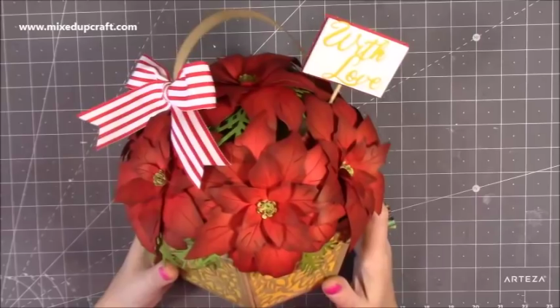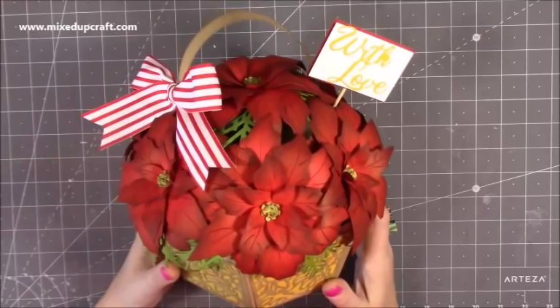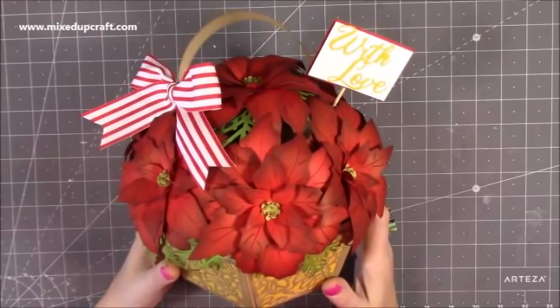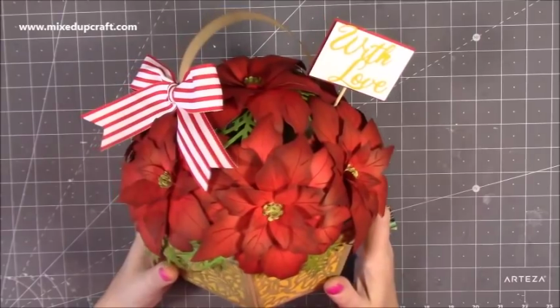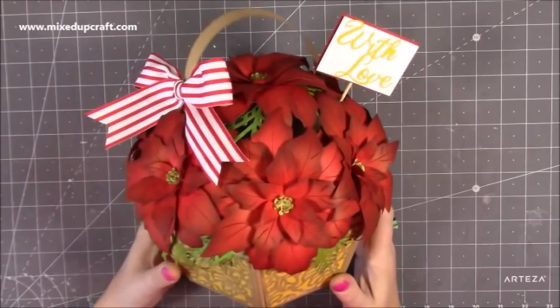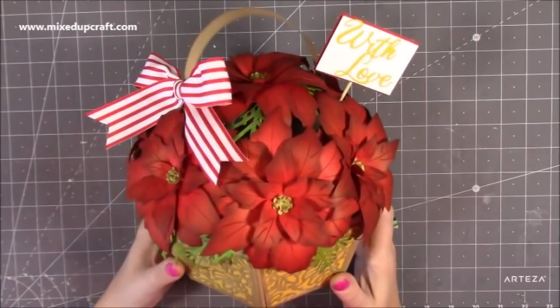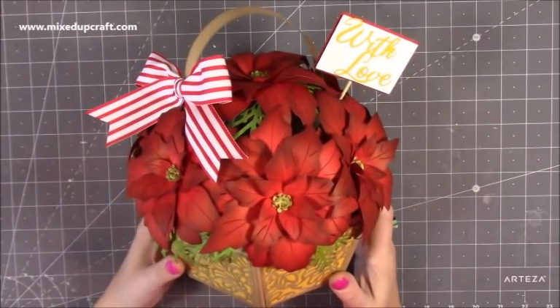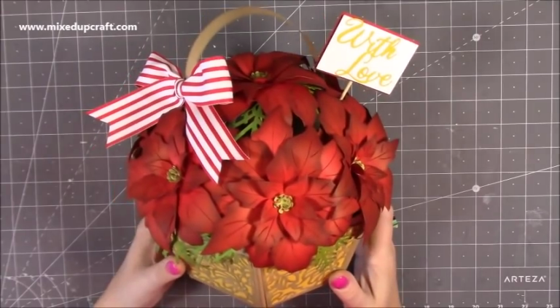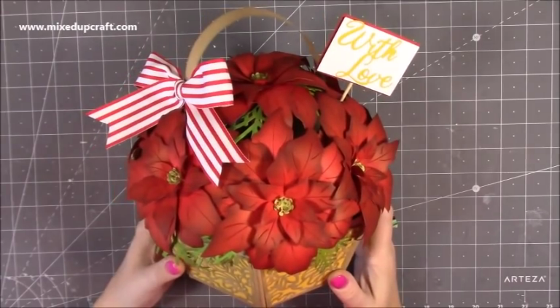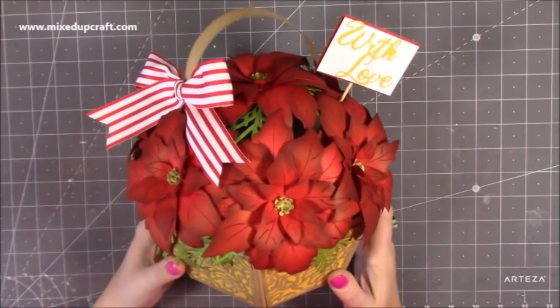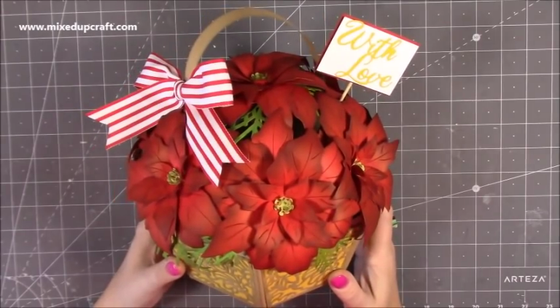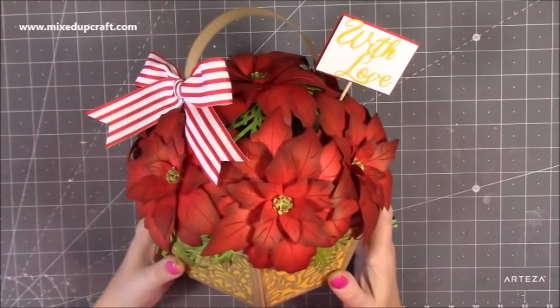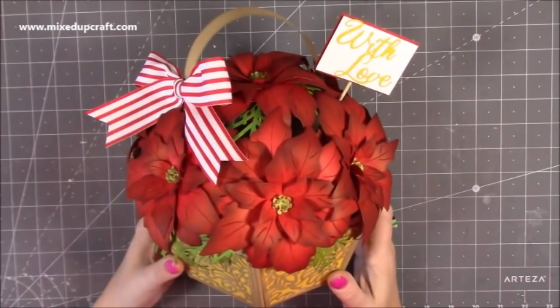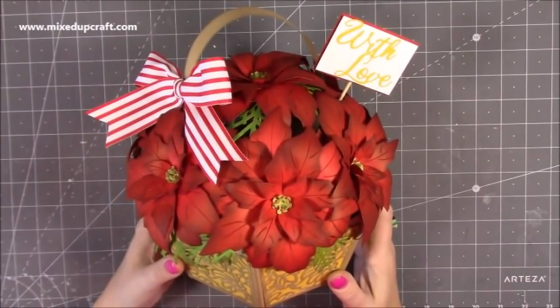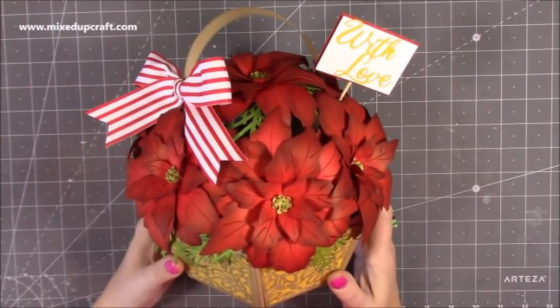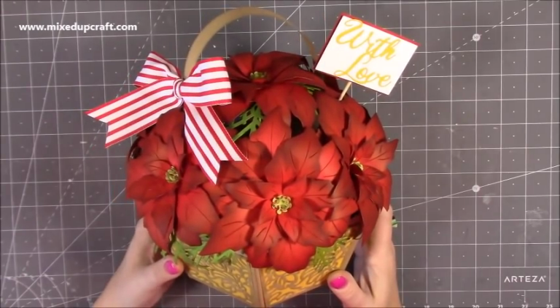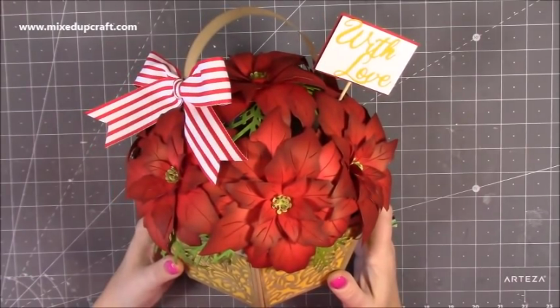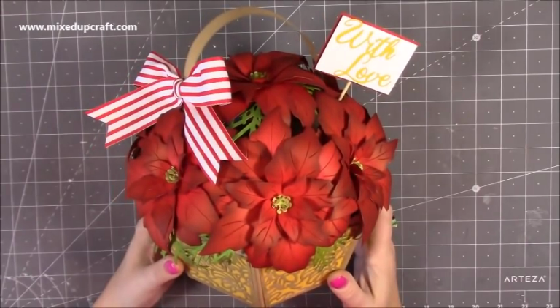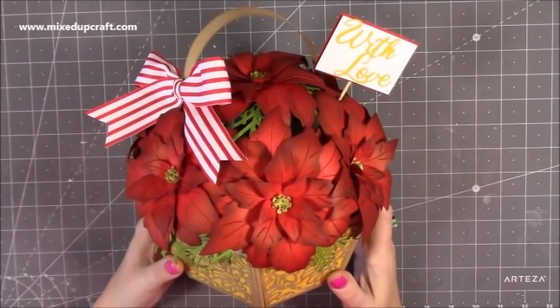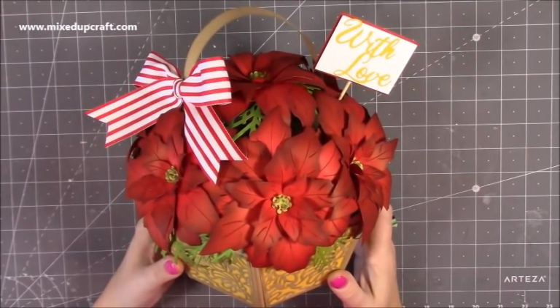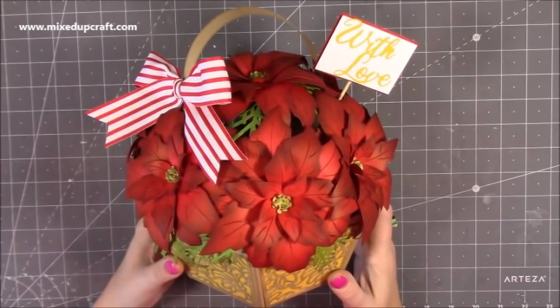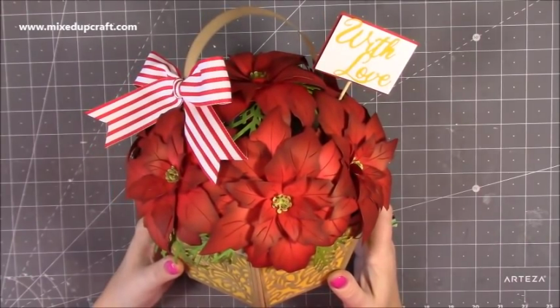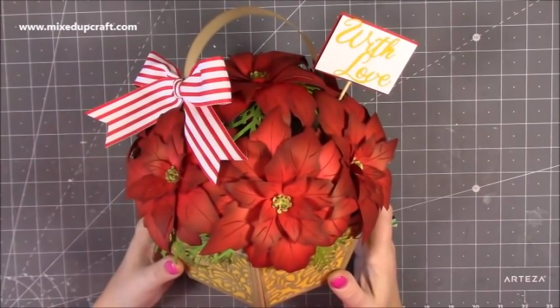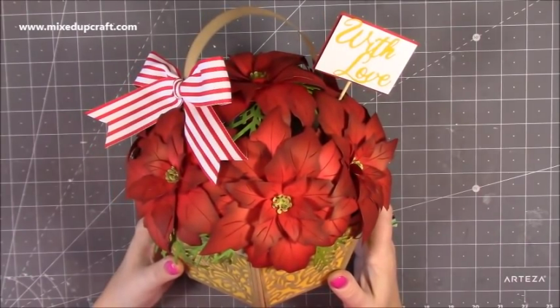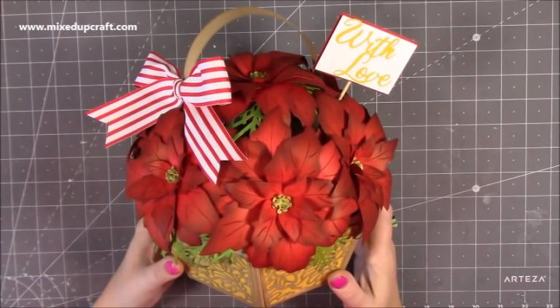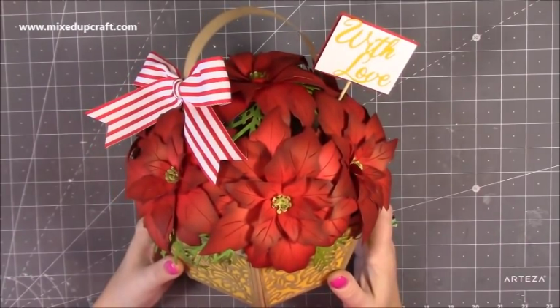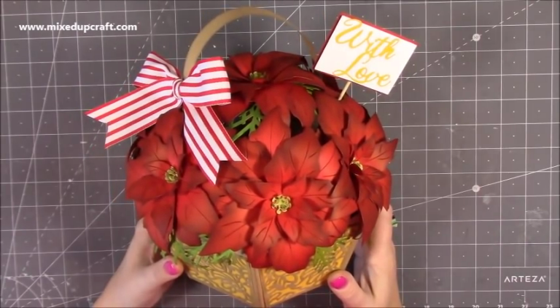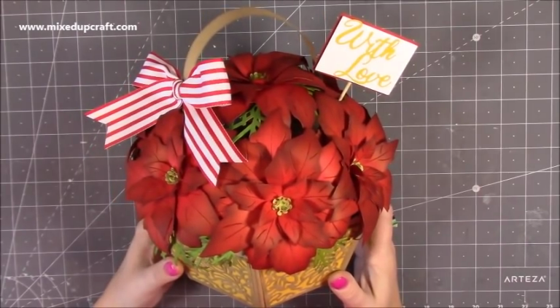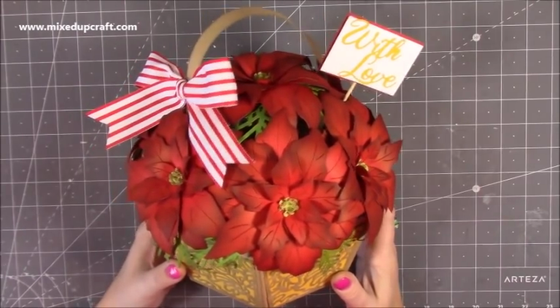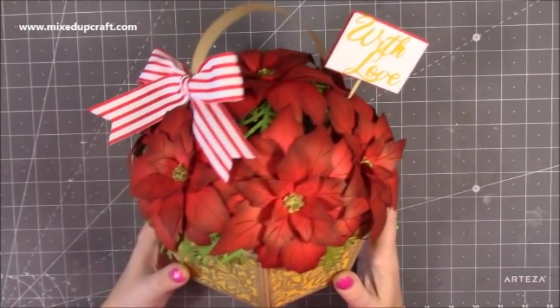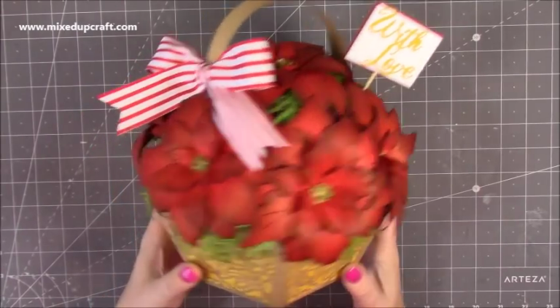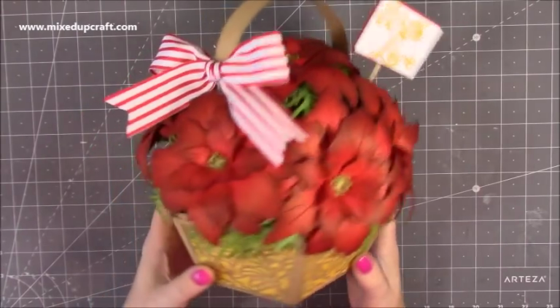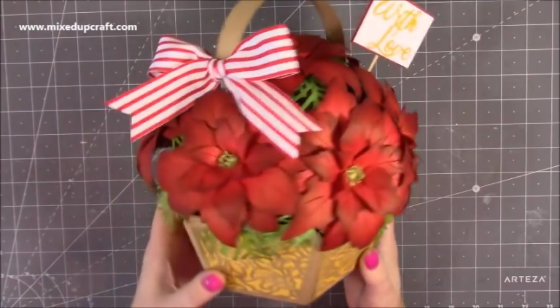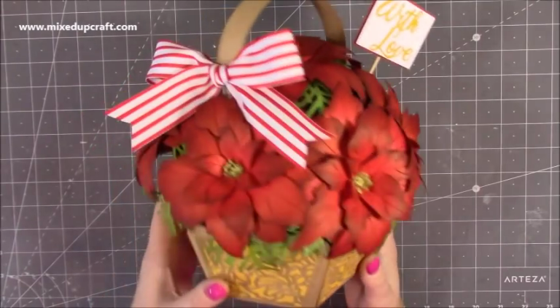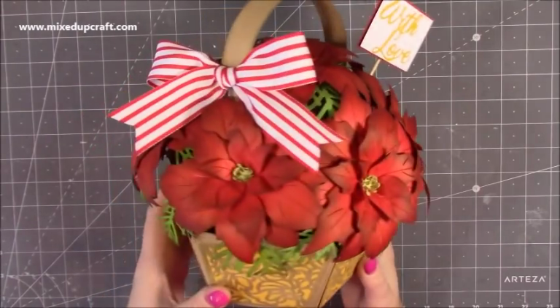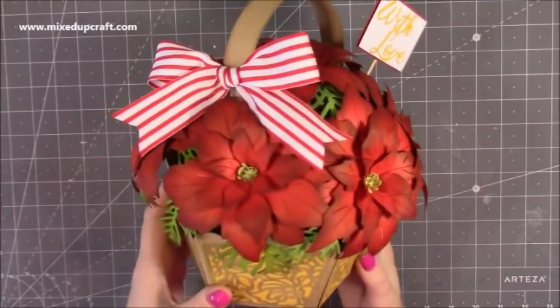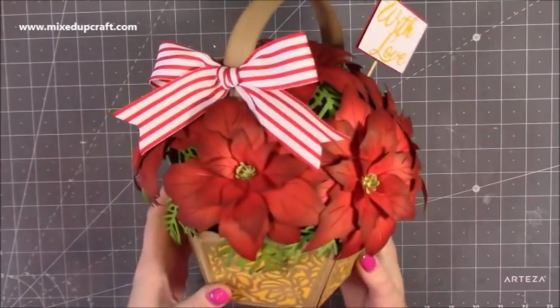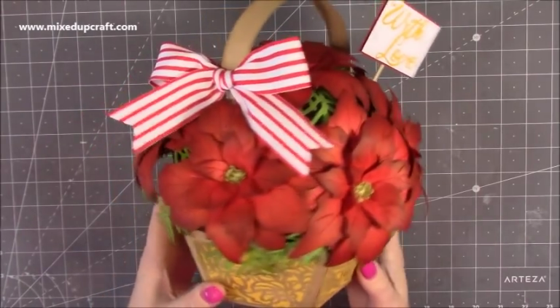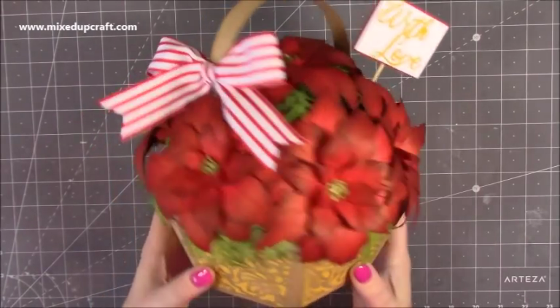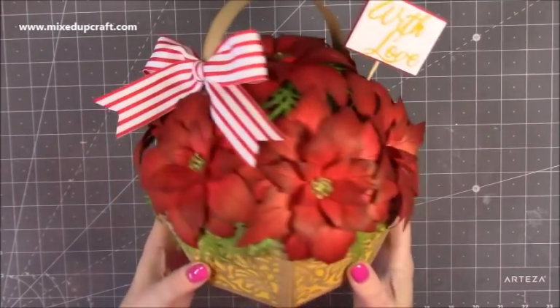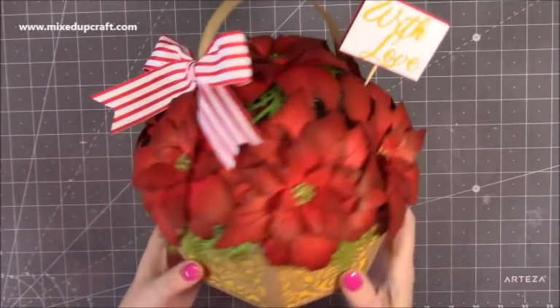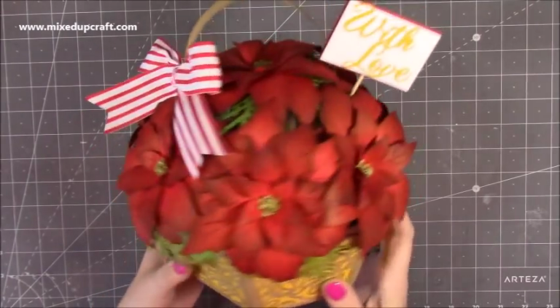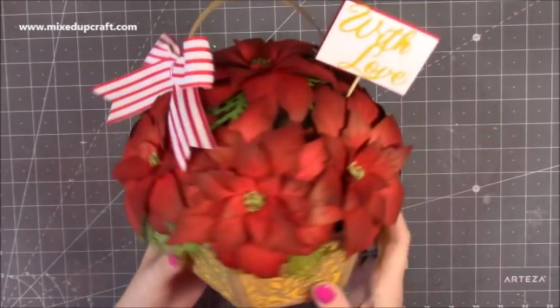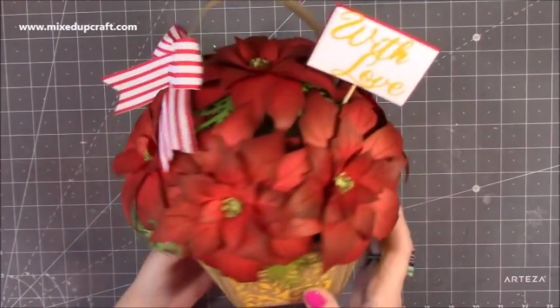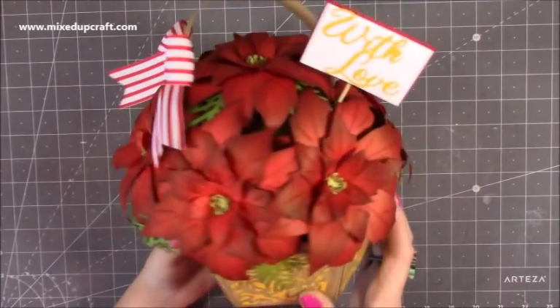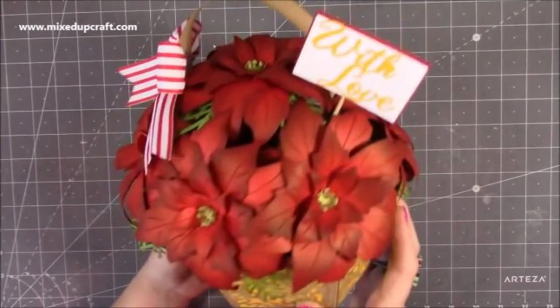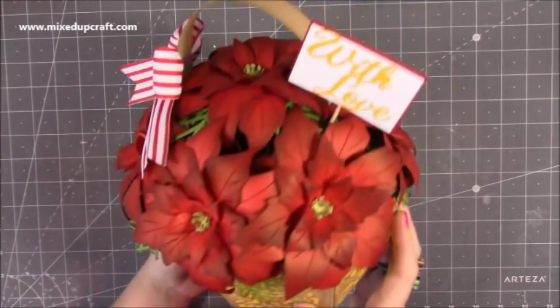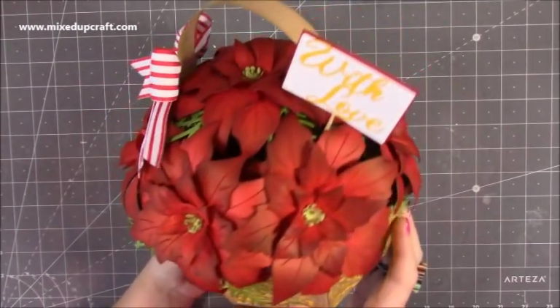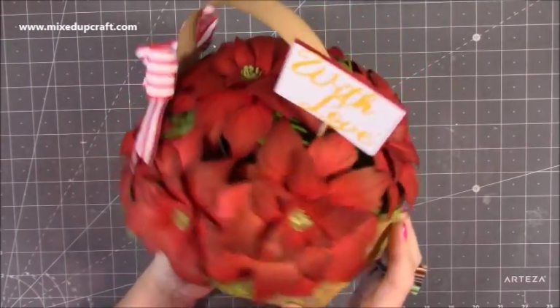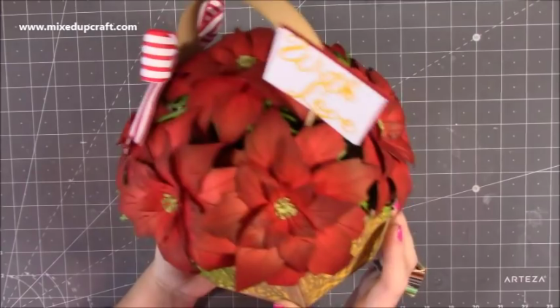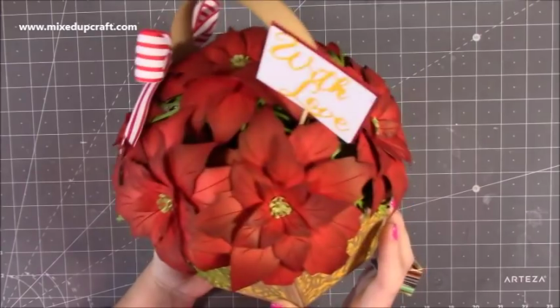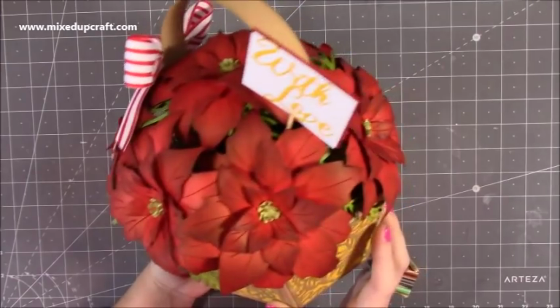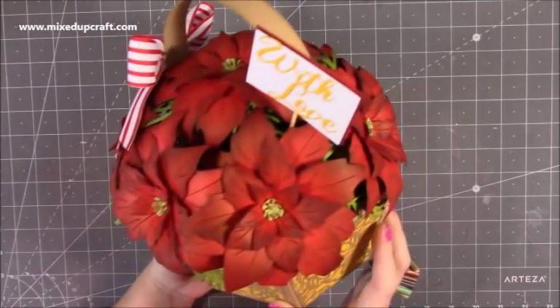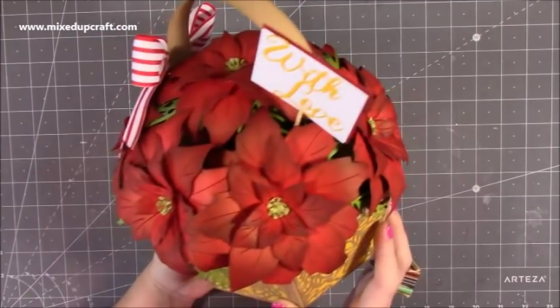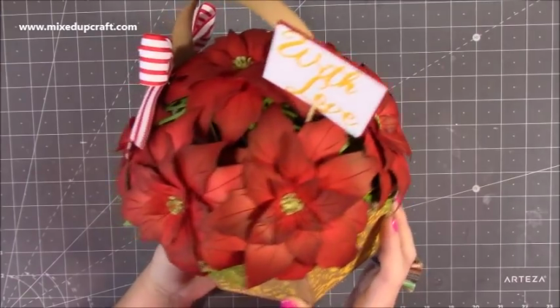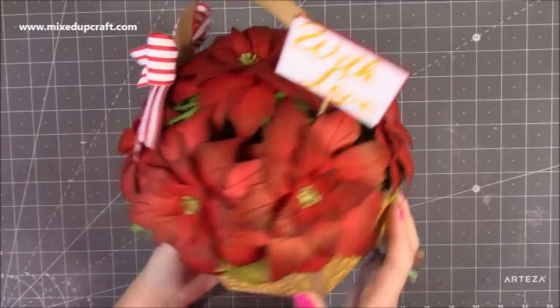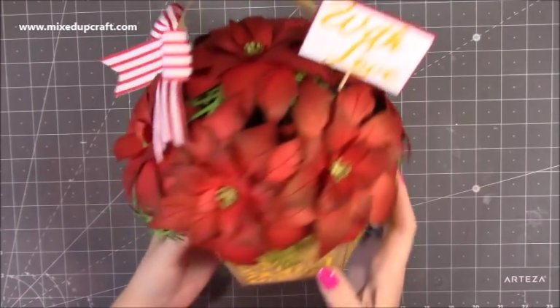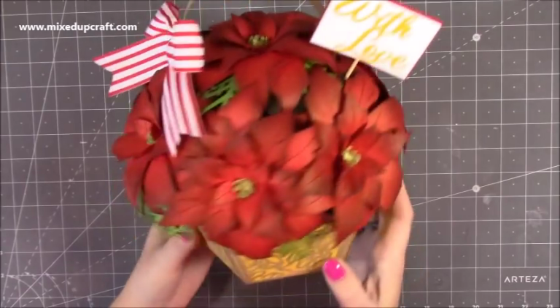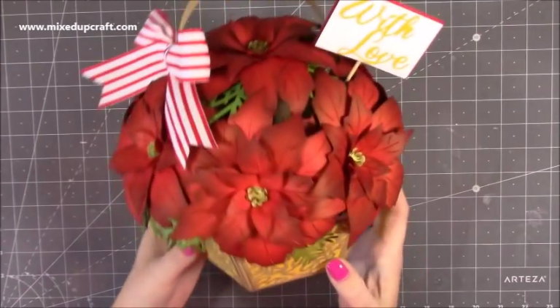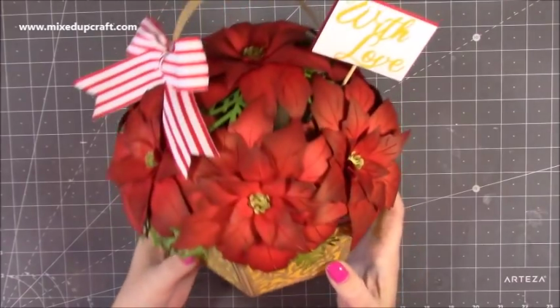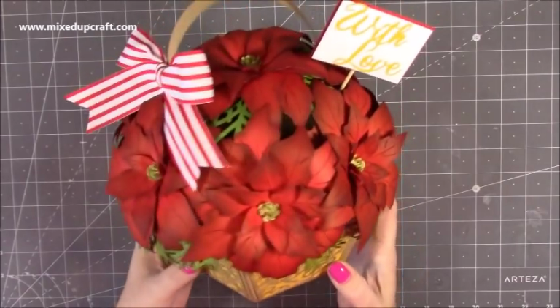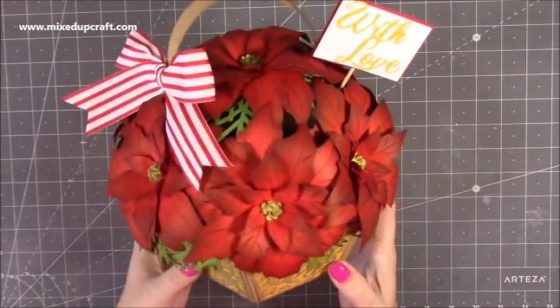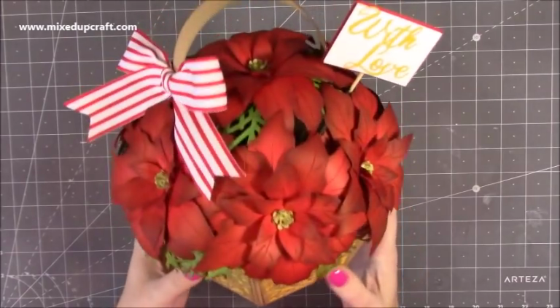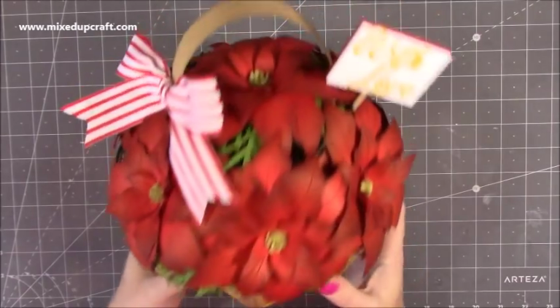Hi everybody, it's Sam at Mixed Up Craft. Thank you for watching my tutorial today. I'm going to be showing you how to make this really lovely basket of flowers.